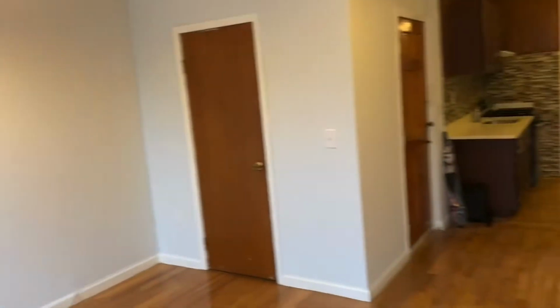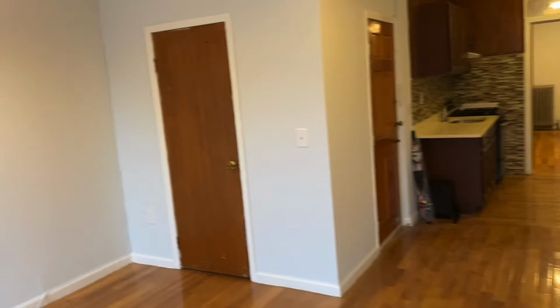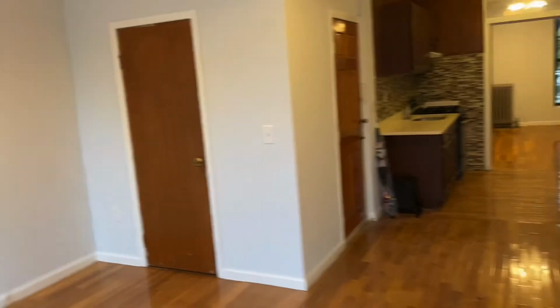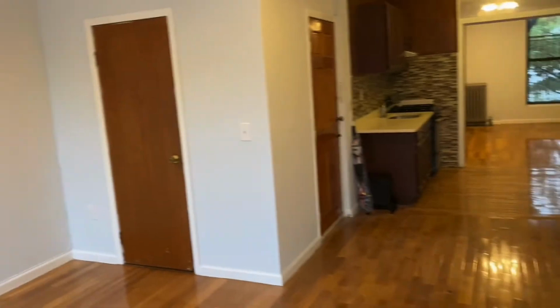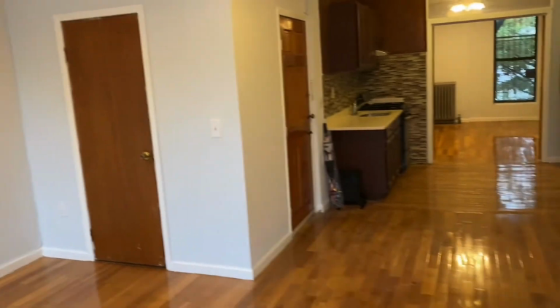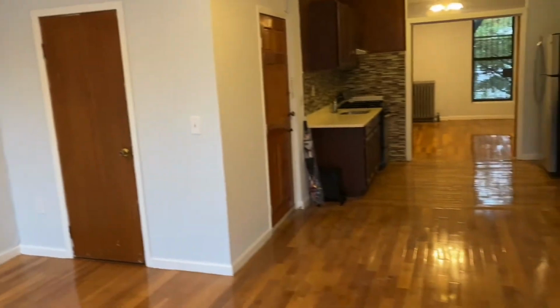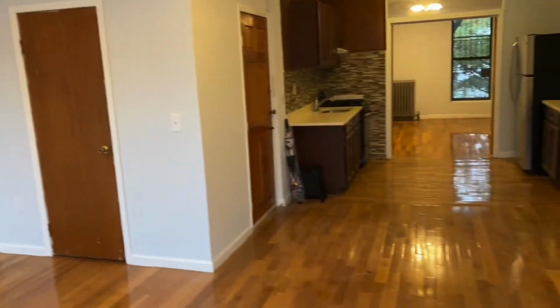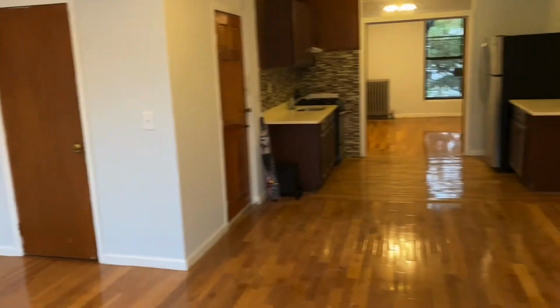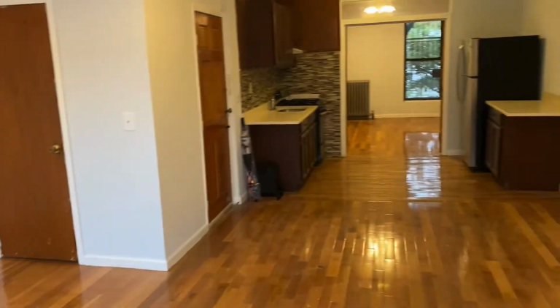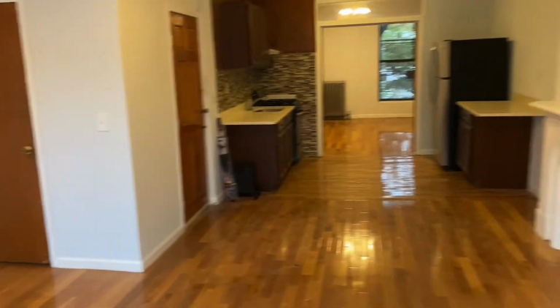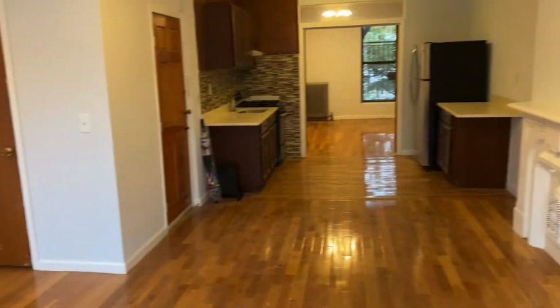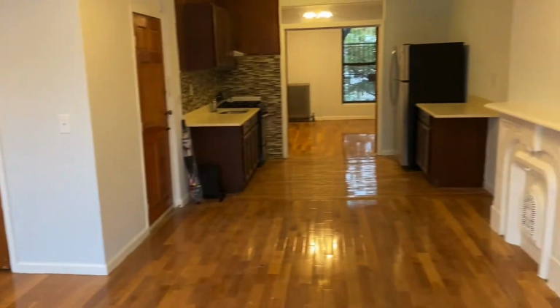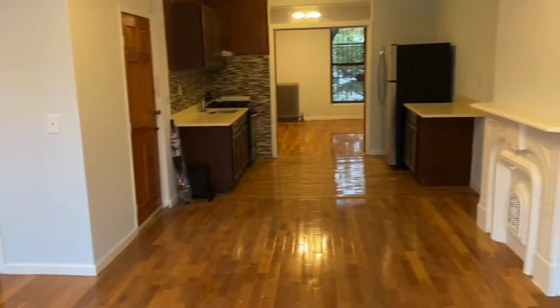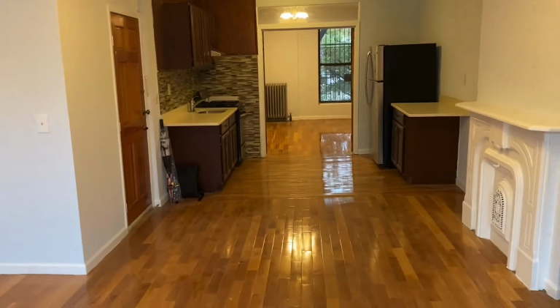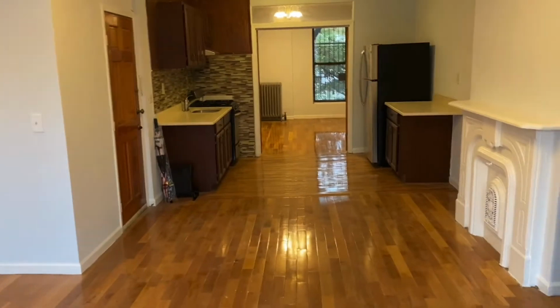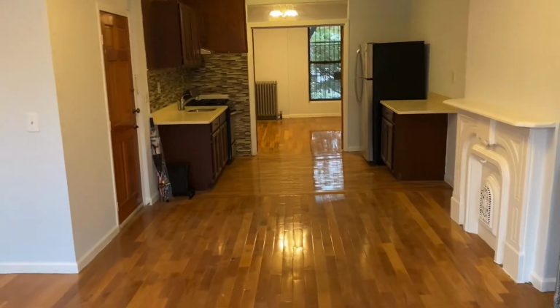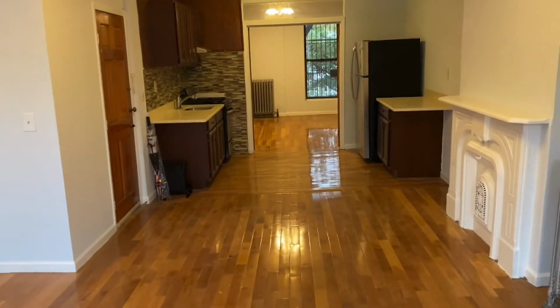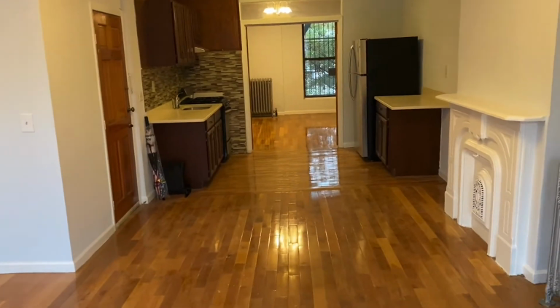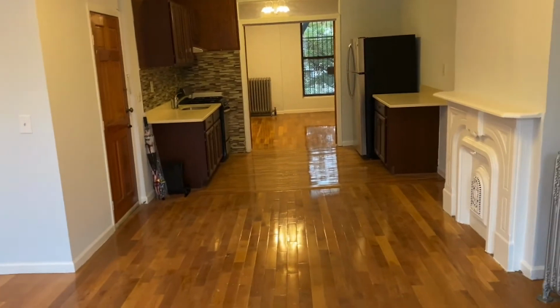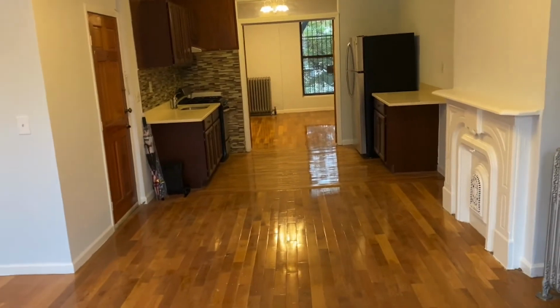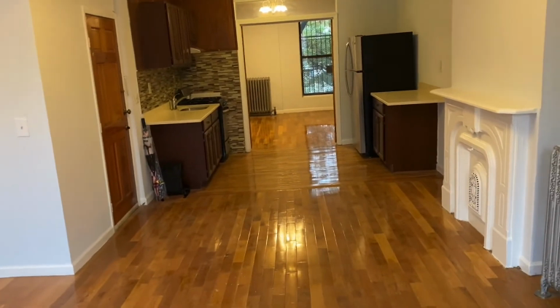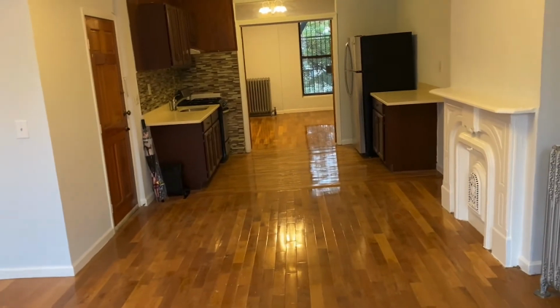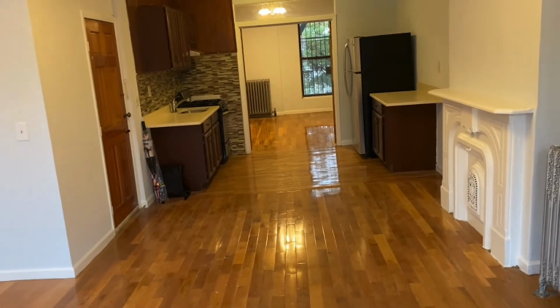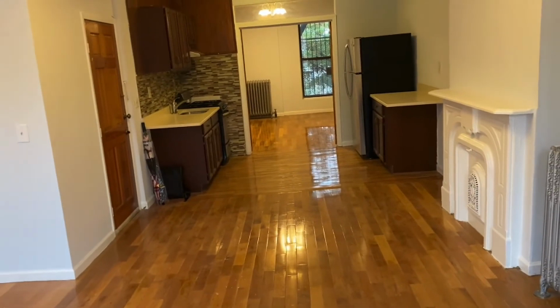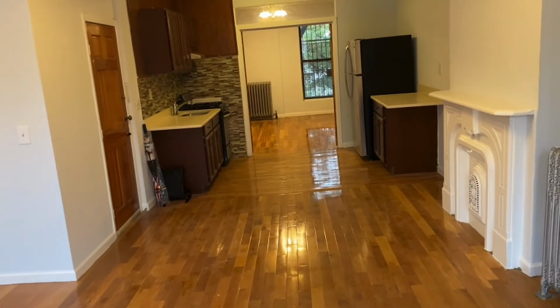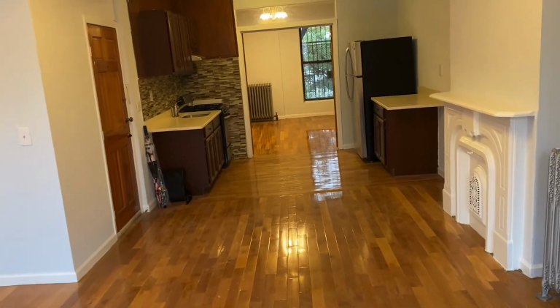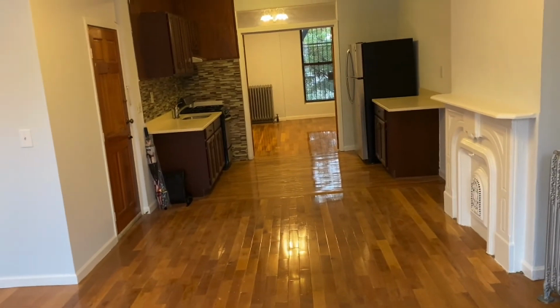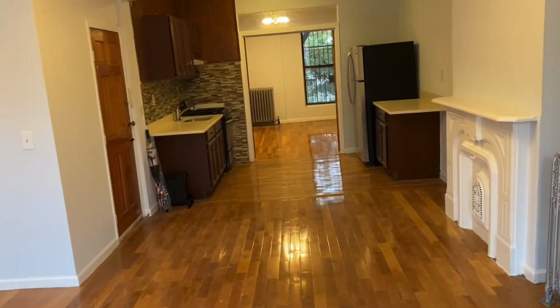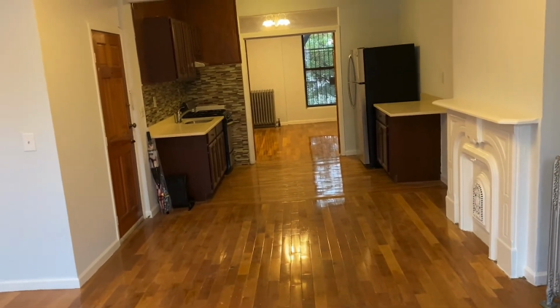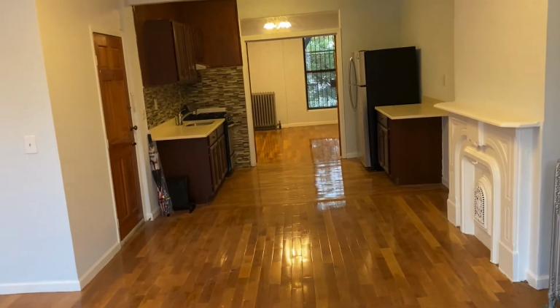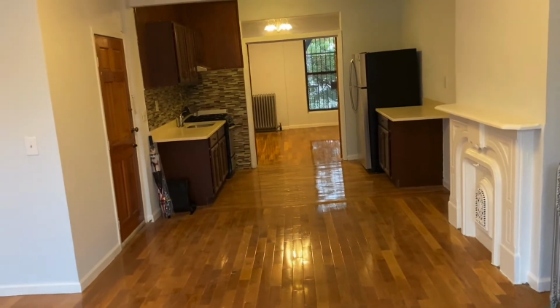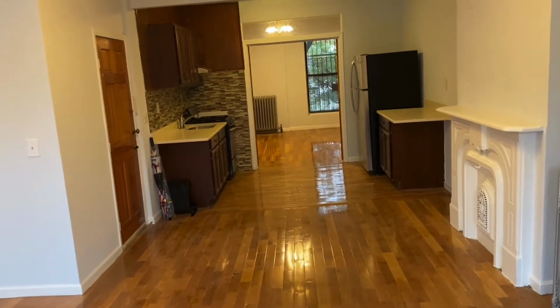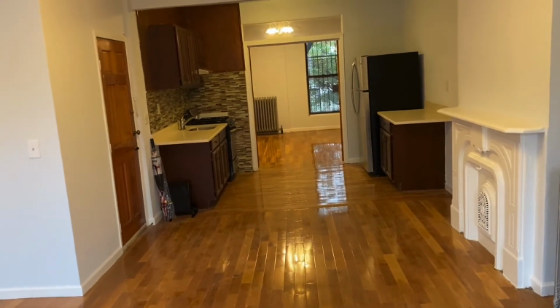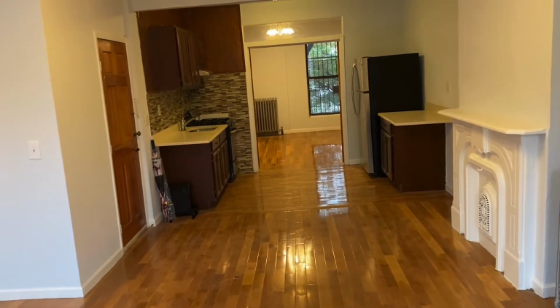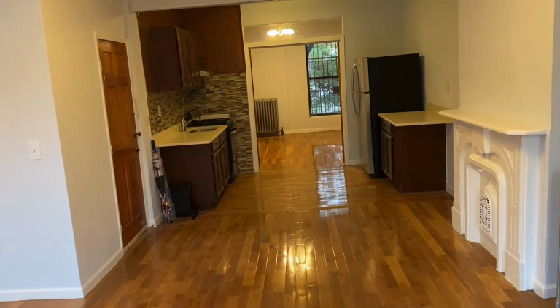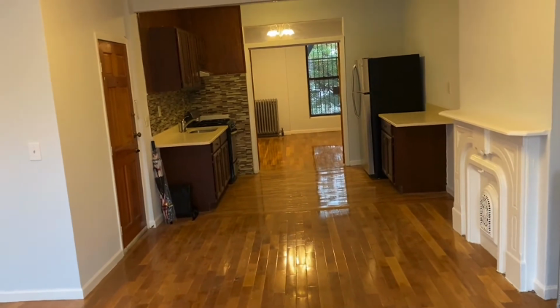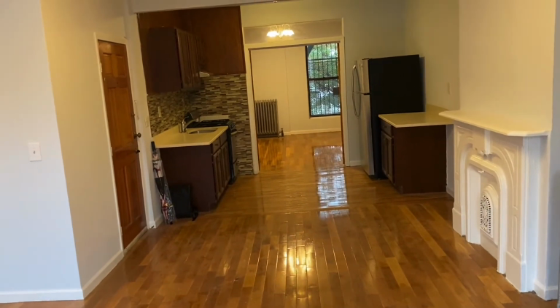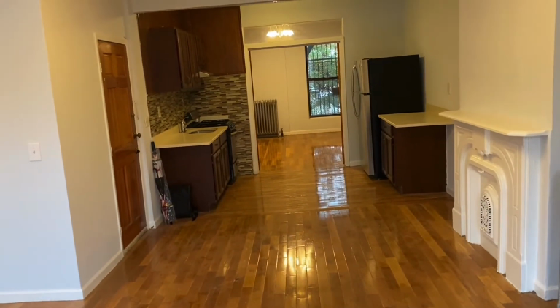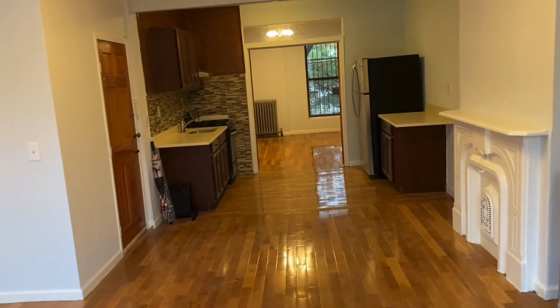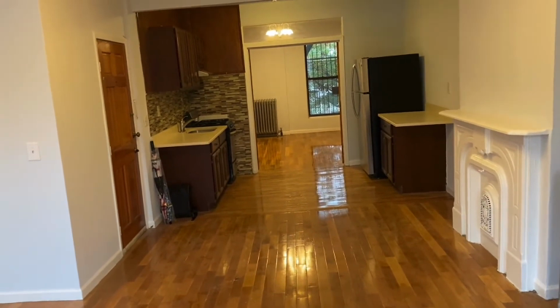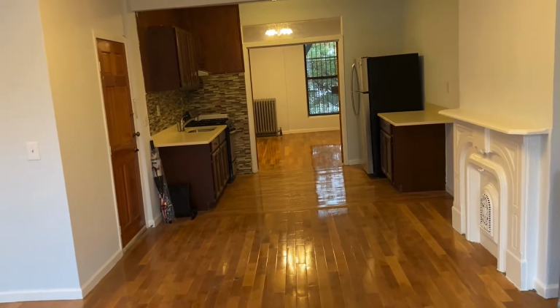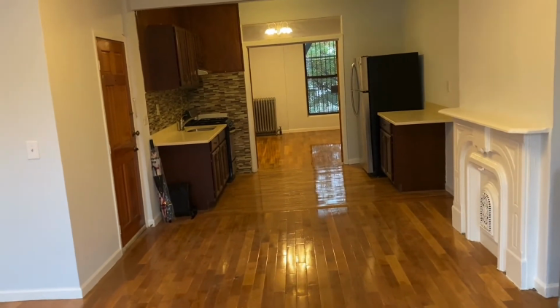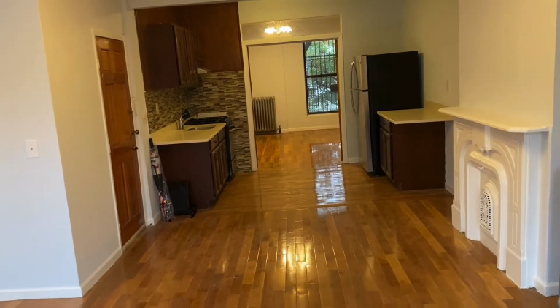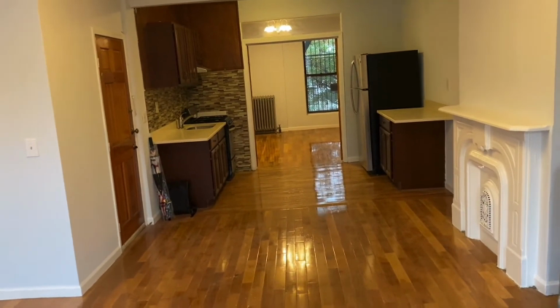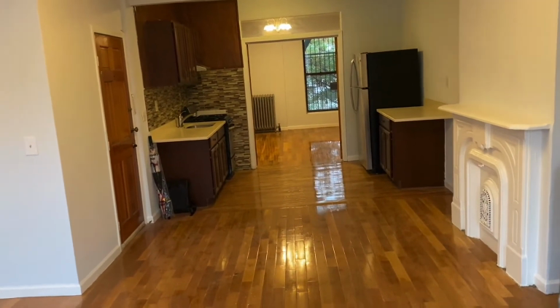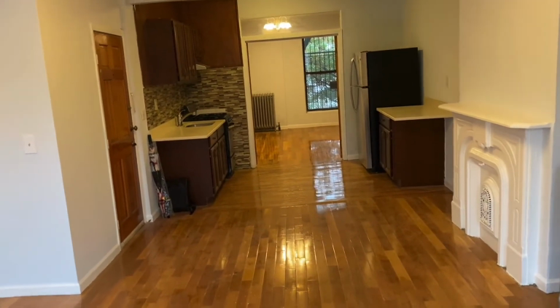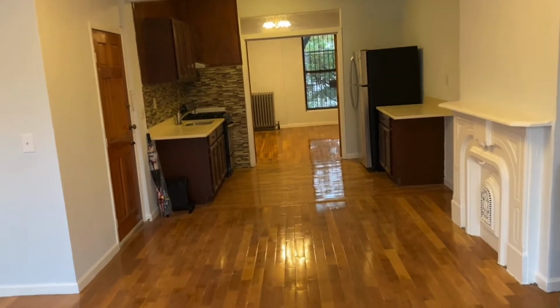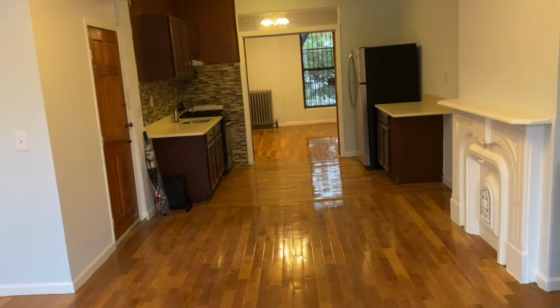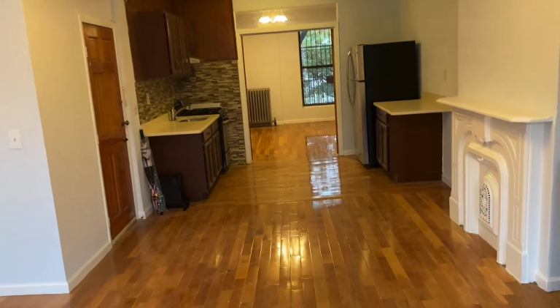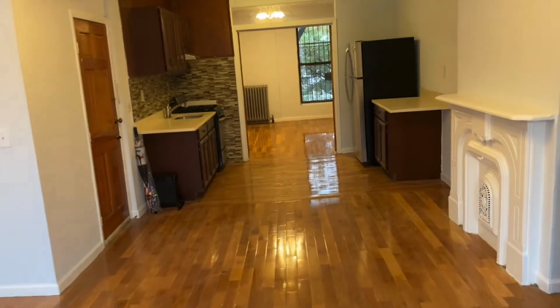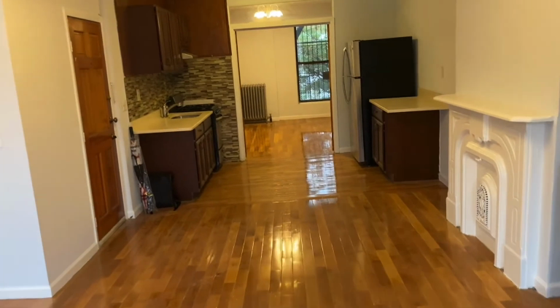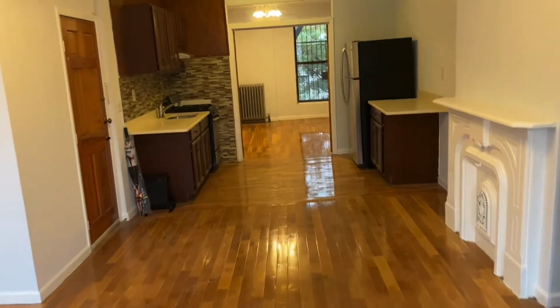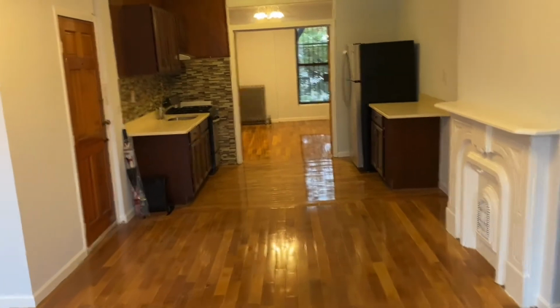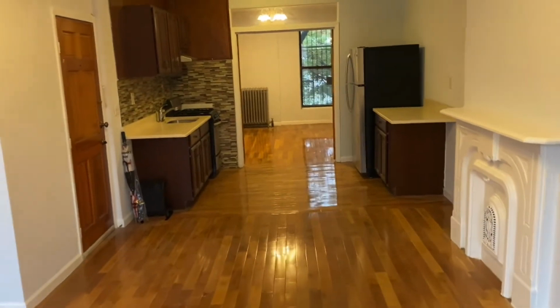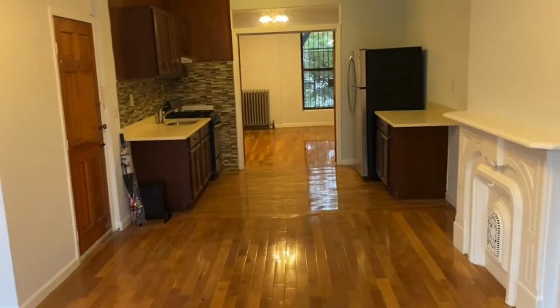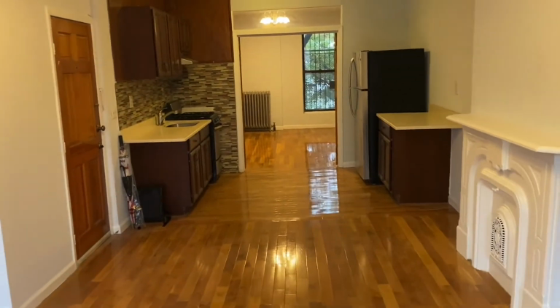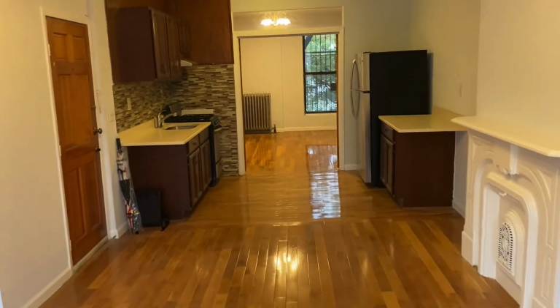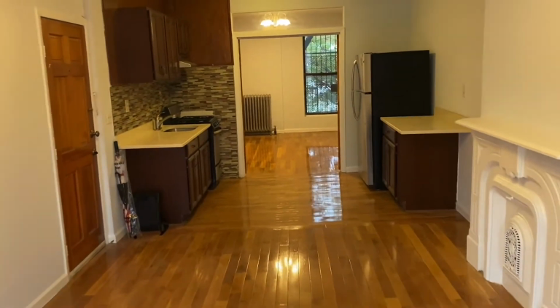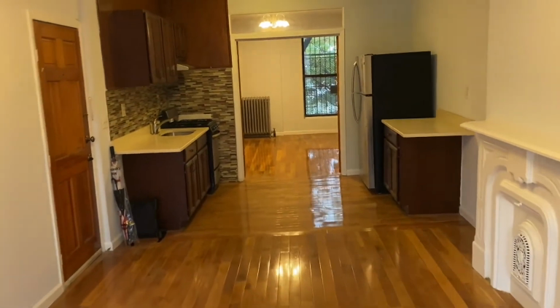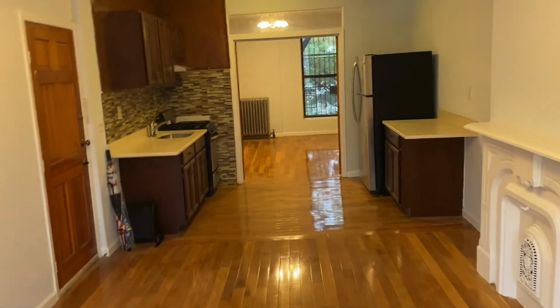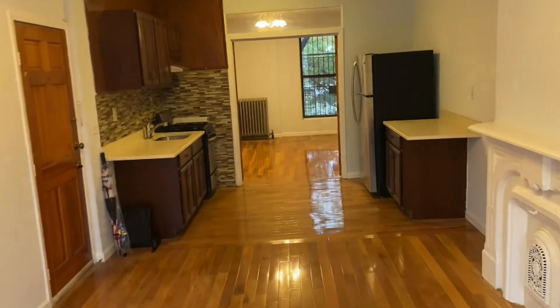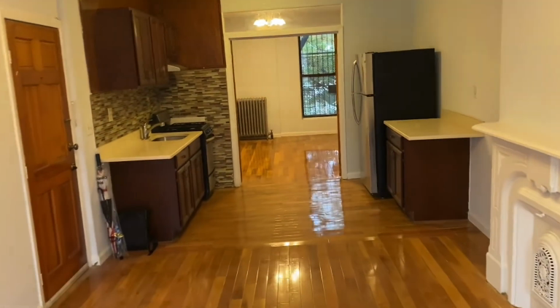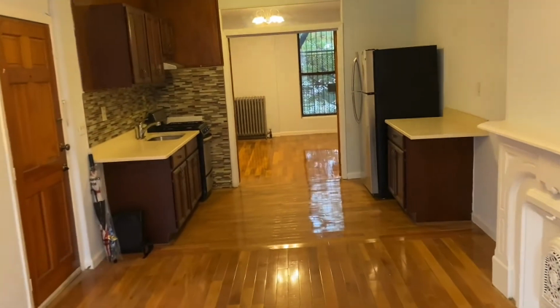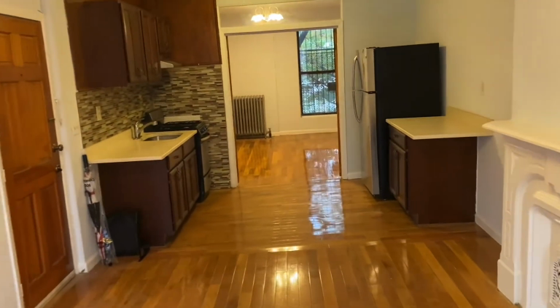Standing in that bay window looking back, you can see the modern kitchen and the bedroom behind it. Let's go take a look.